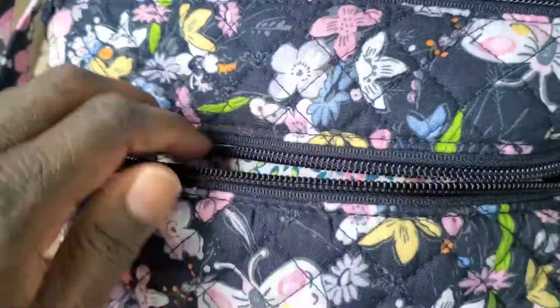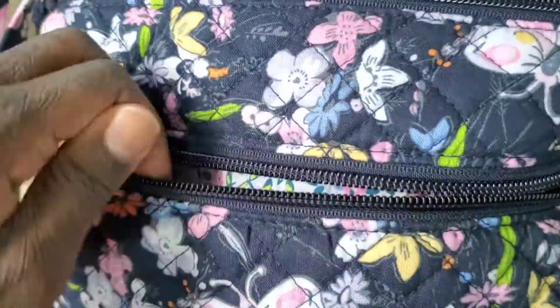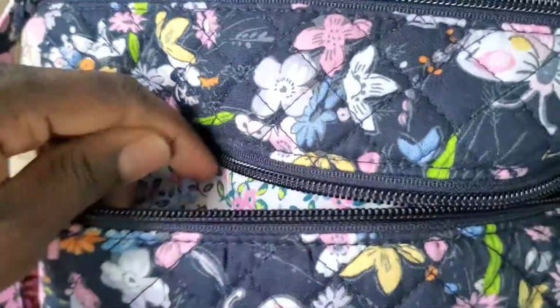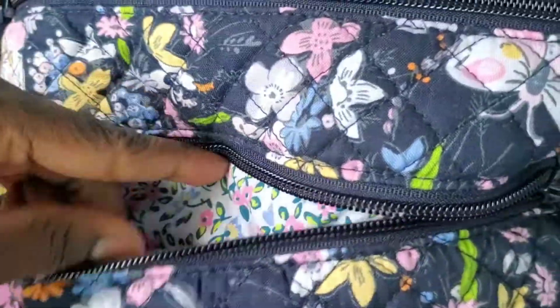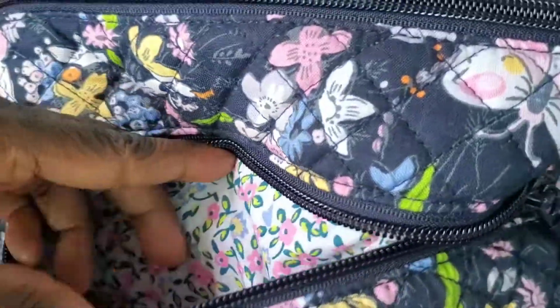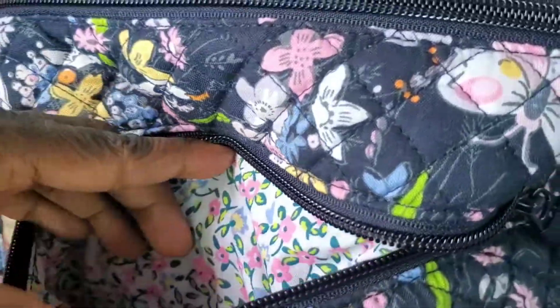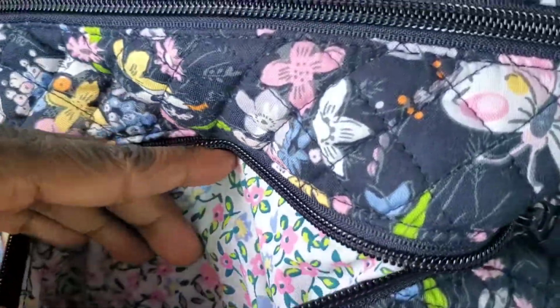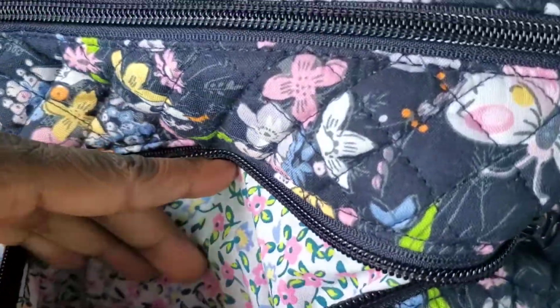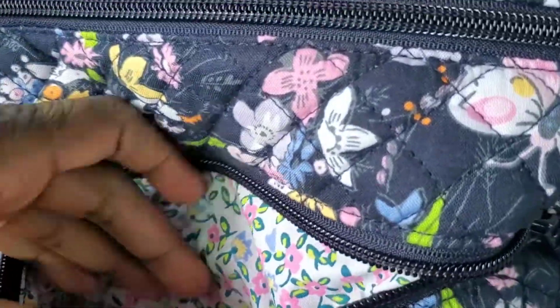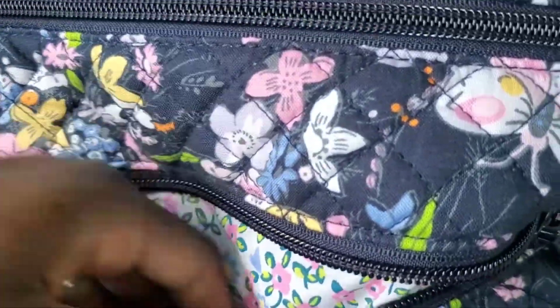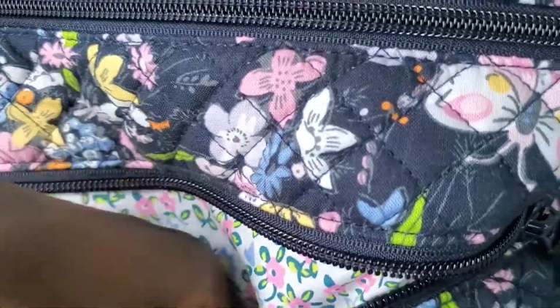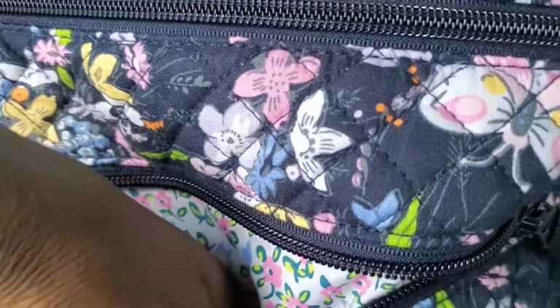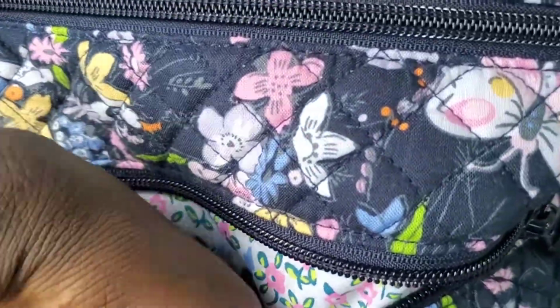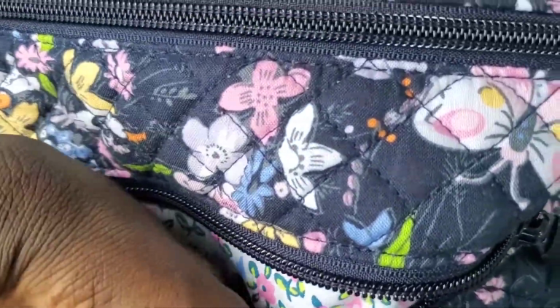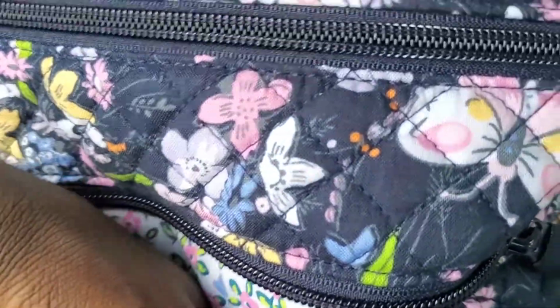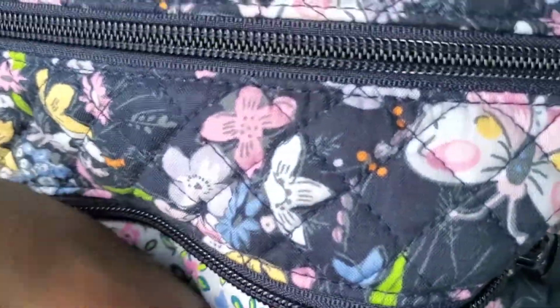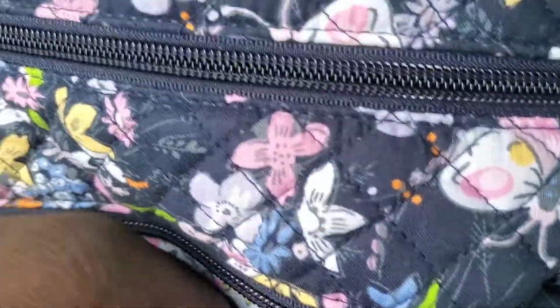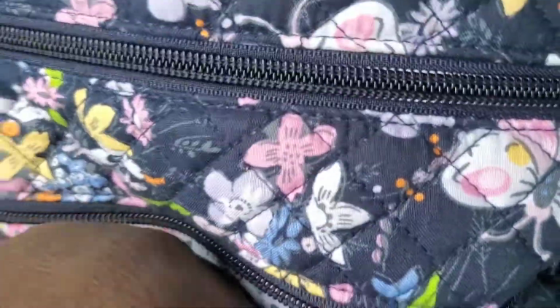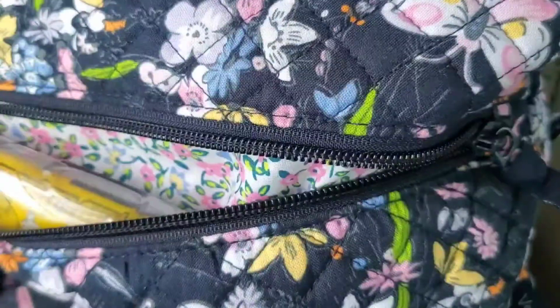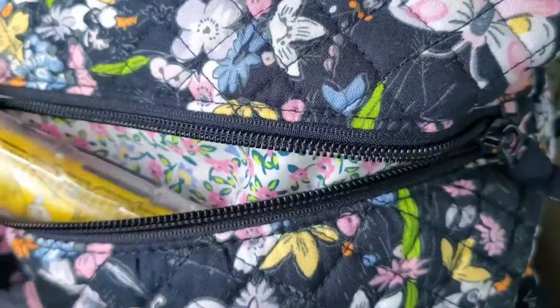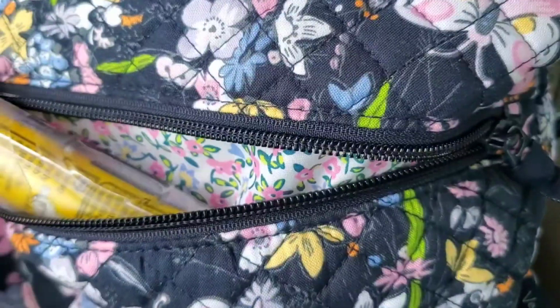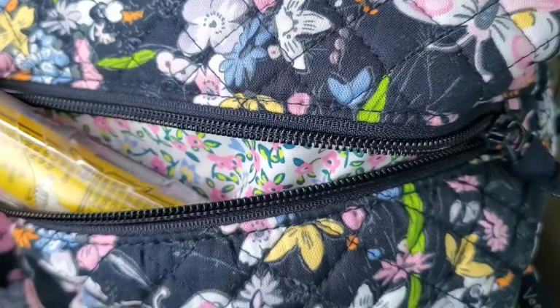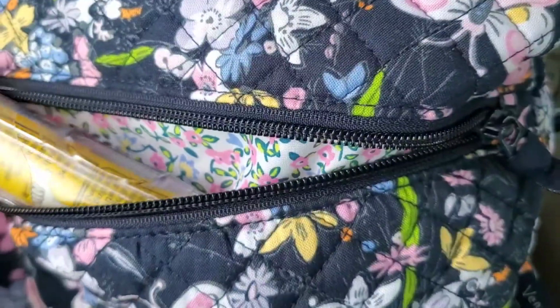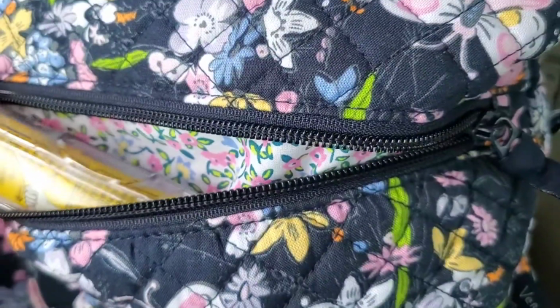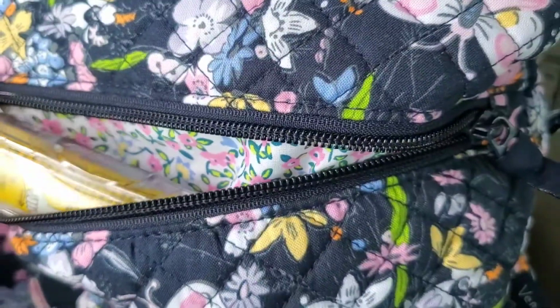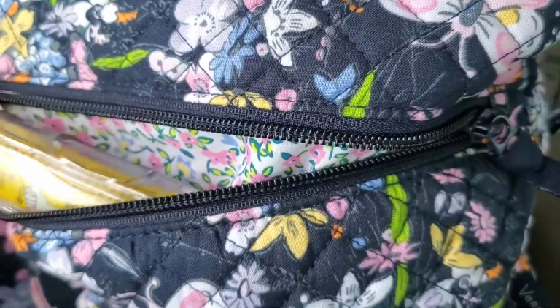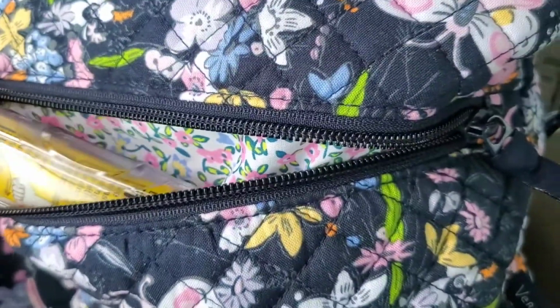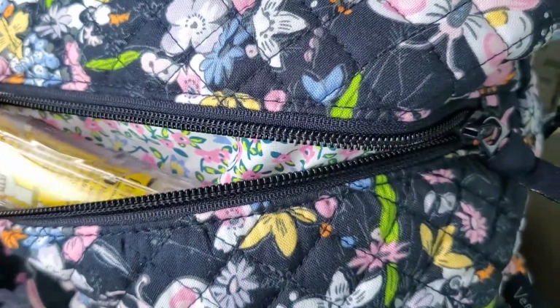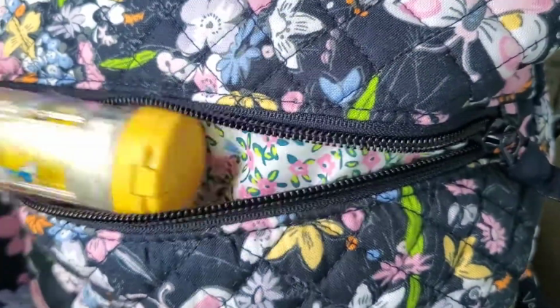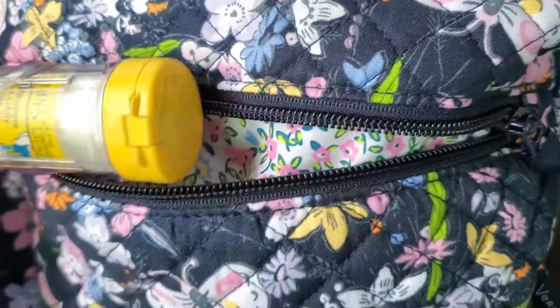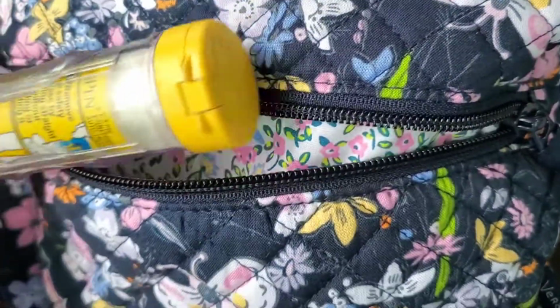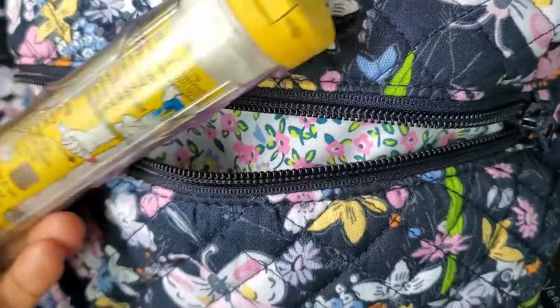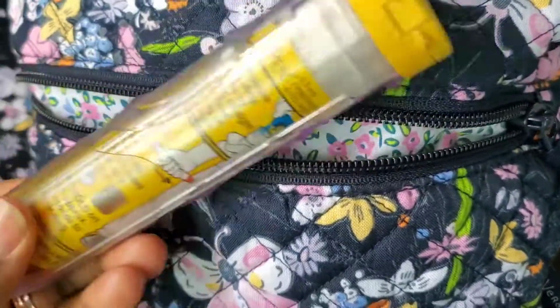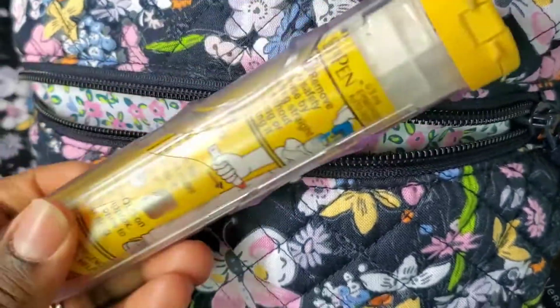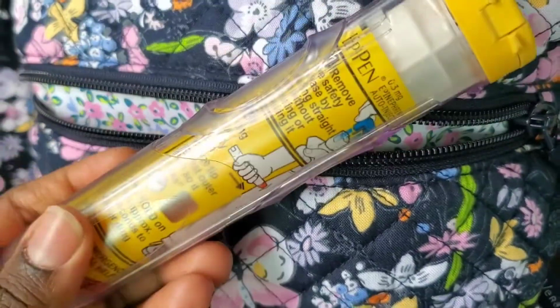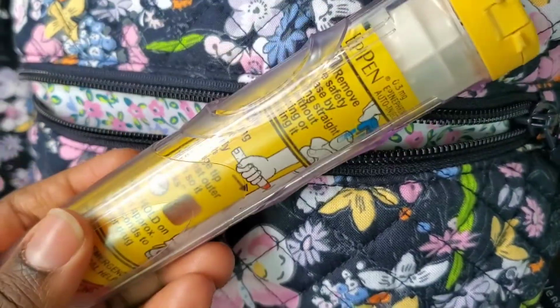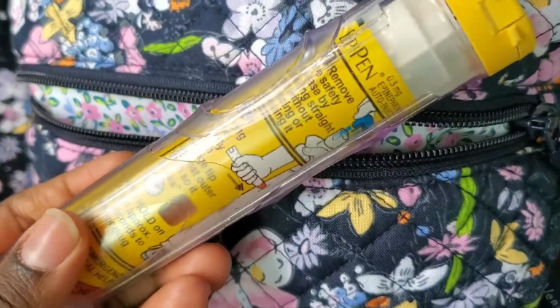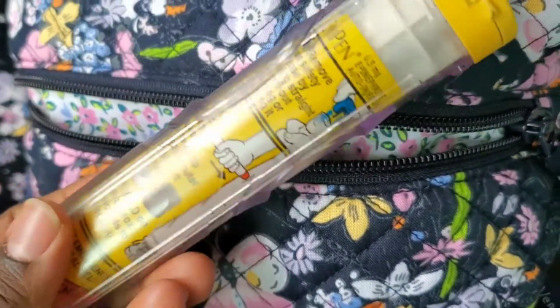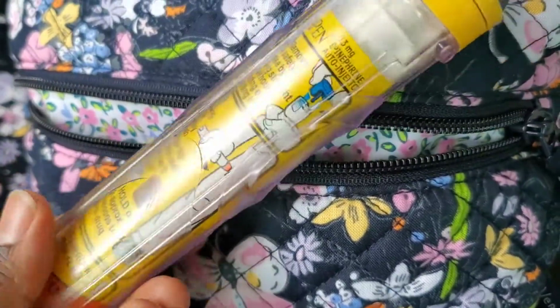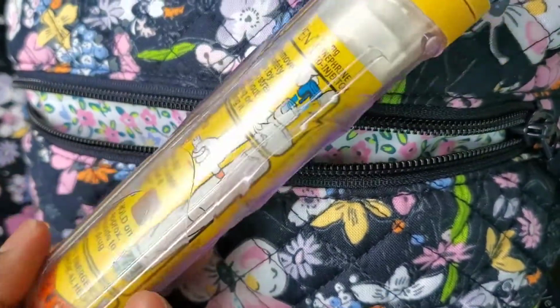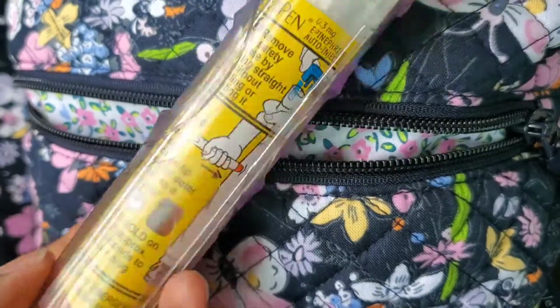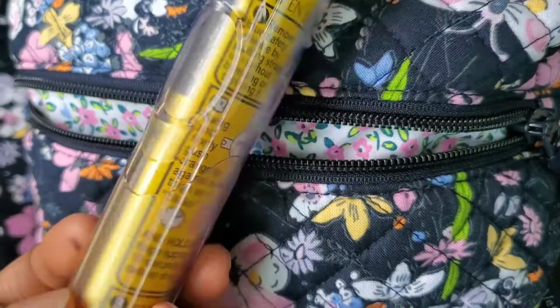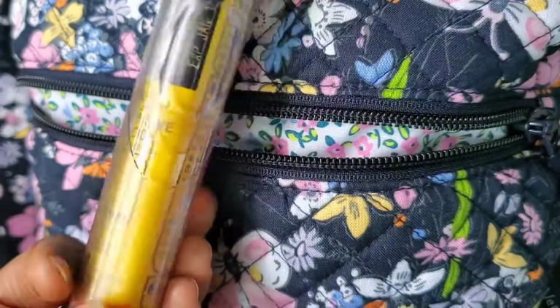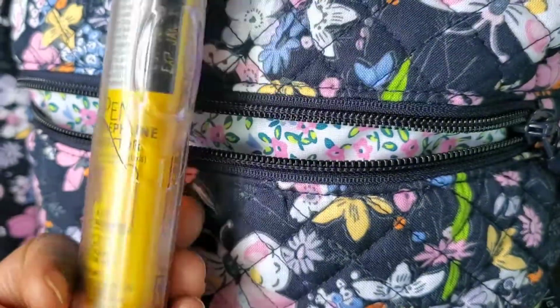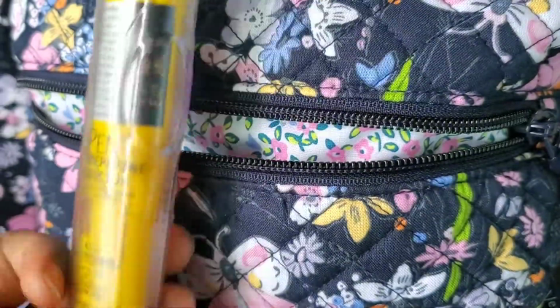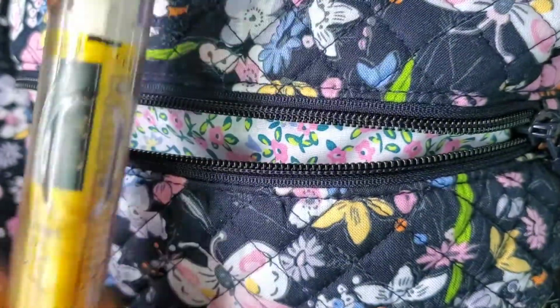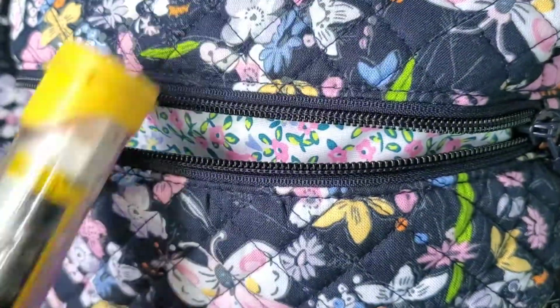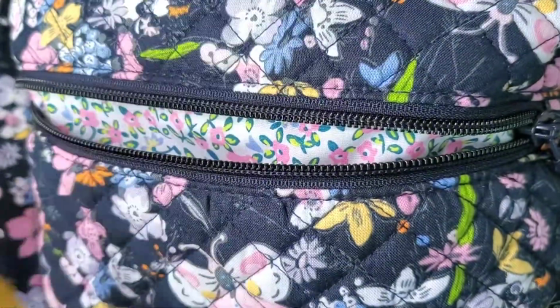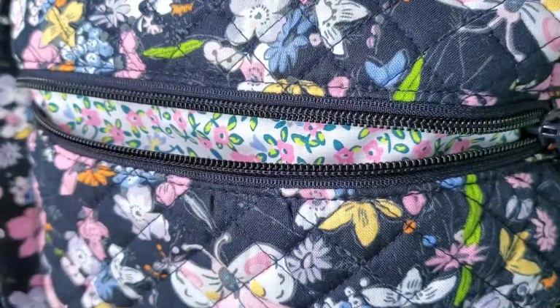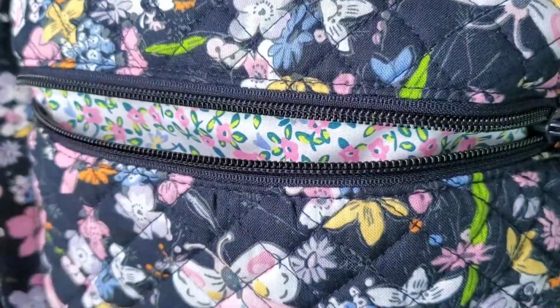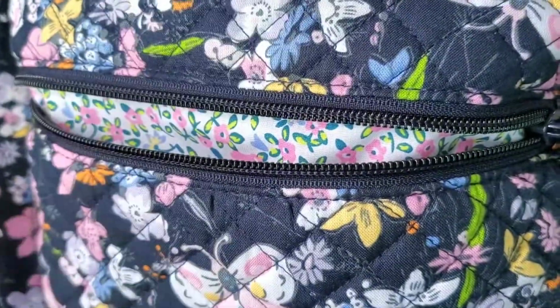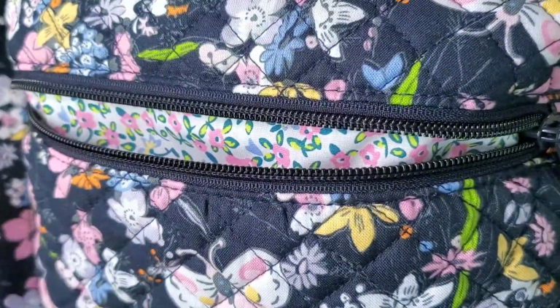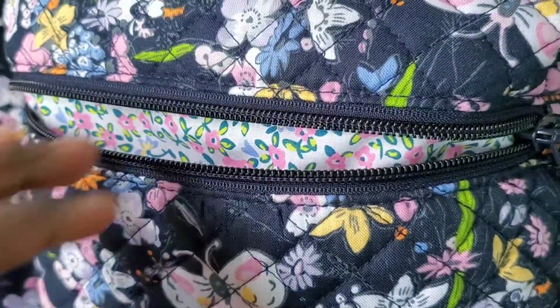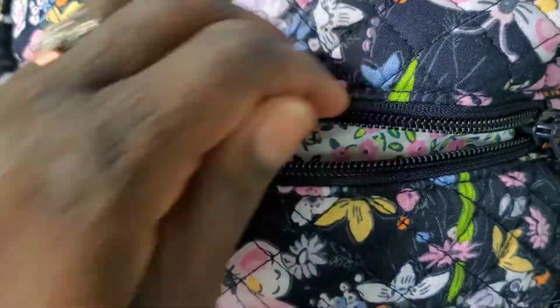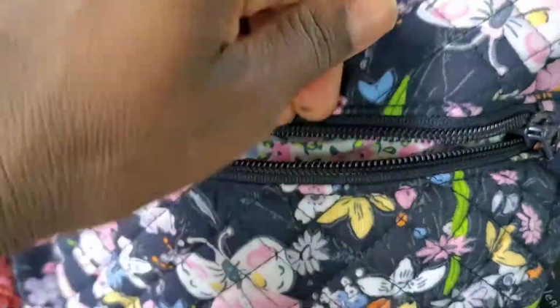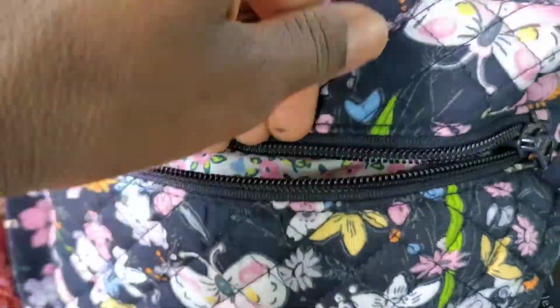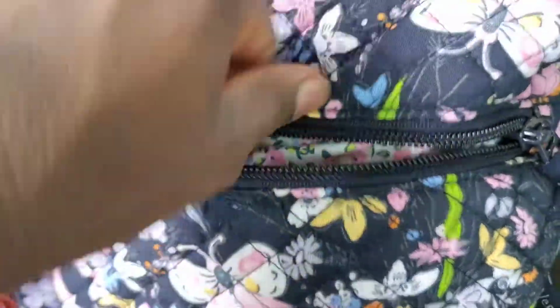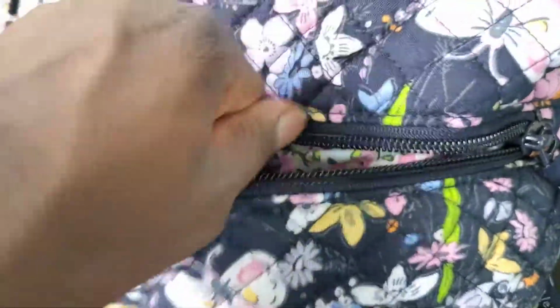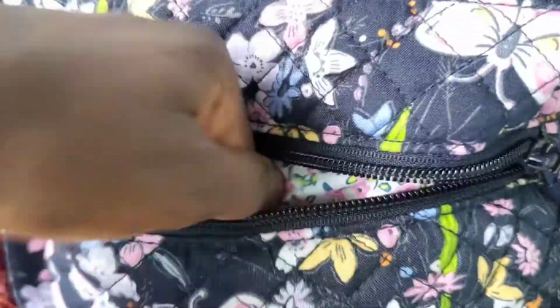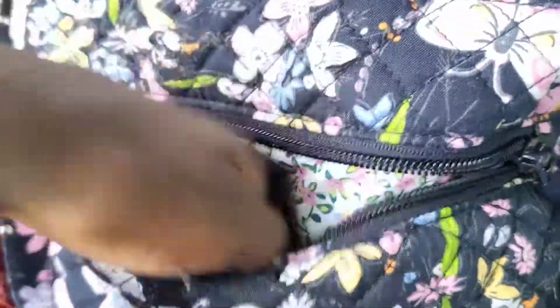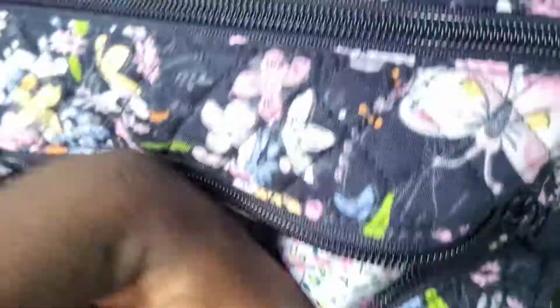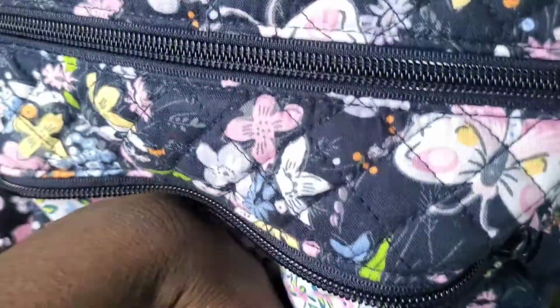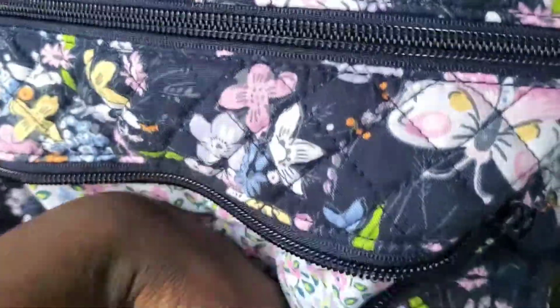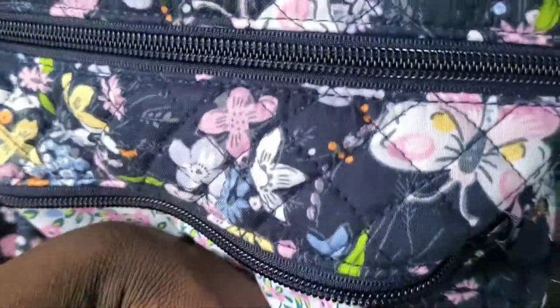Now let's go ahead and see what we have at the very bottom pocket. This is where I keep my EpiPen.